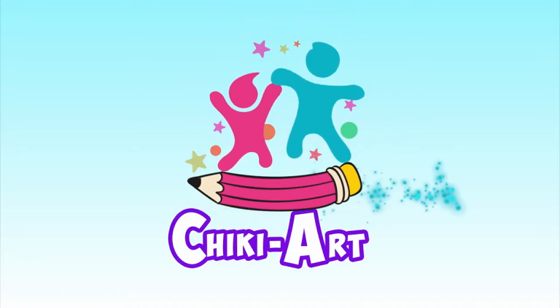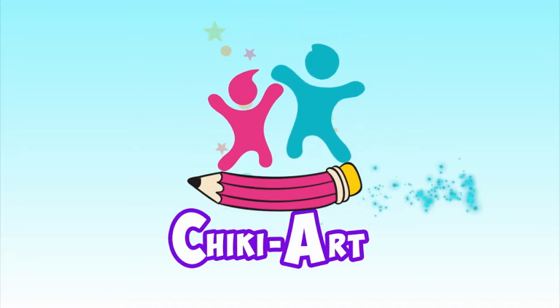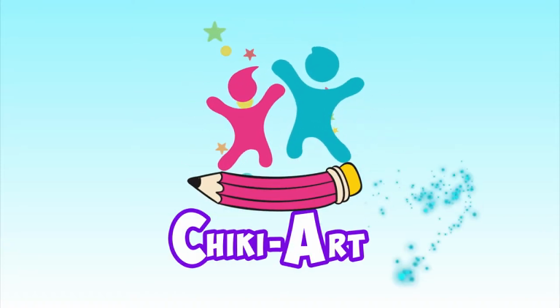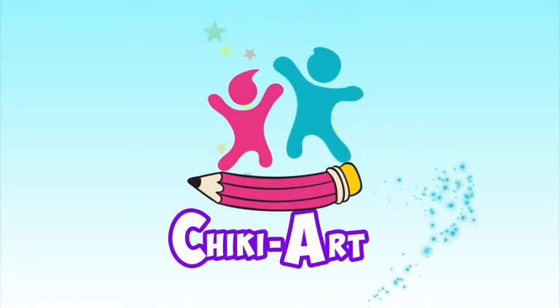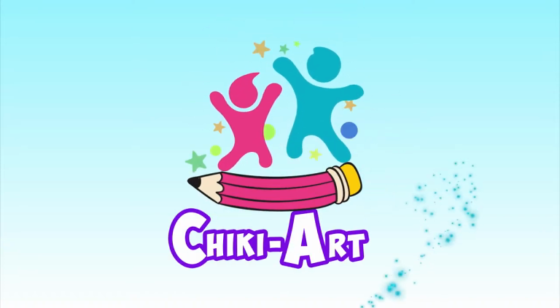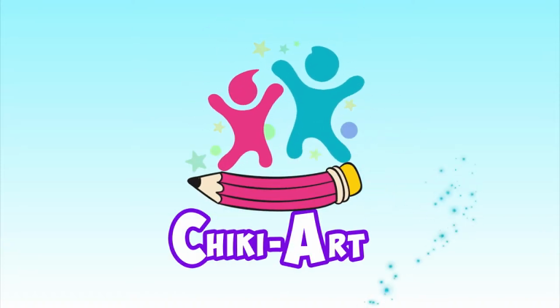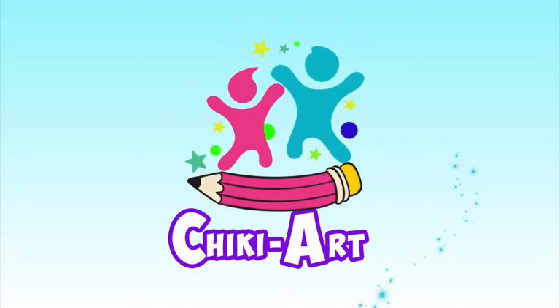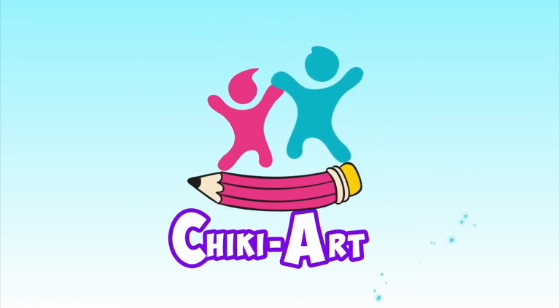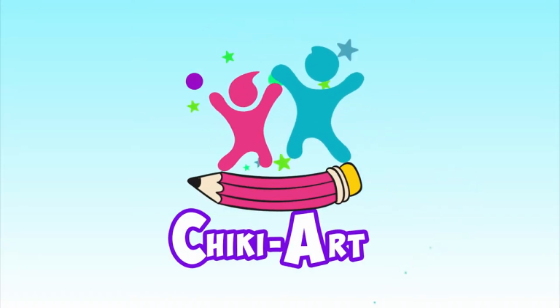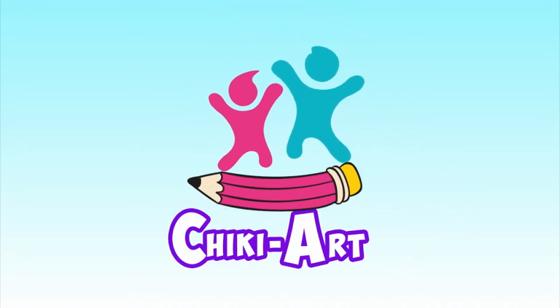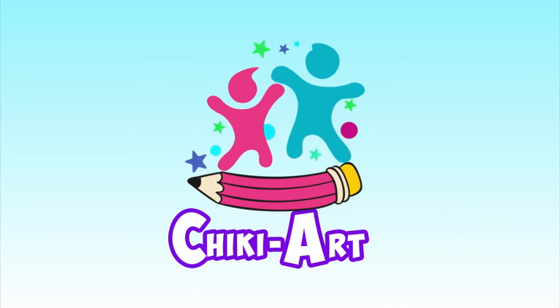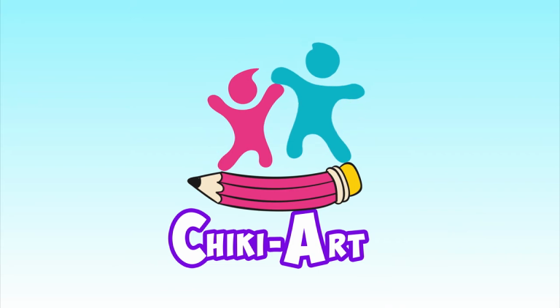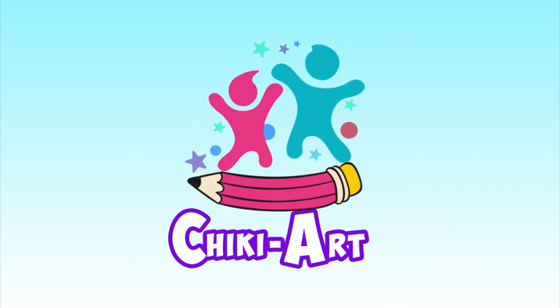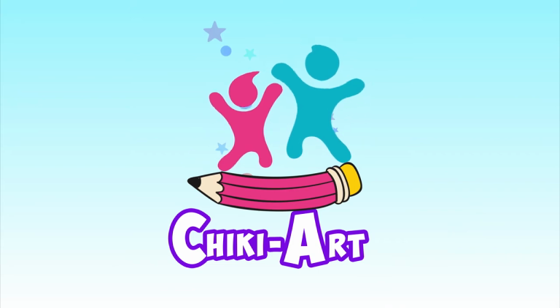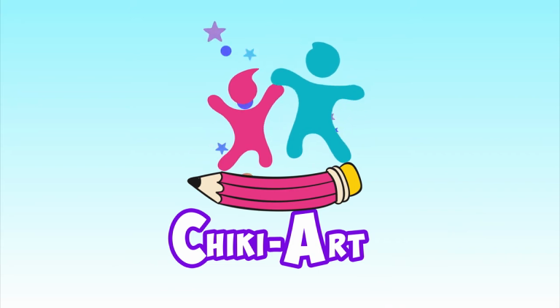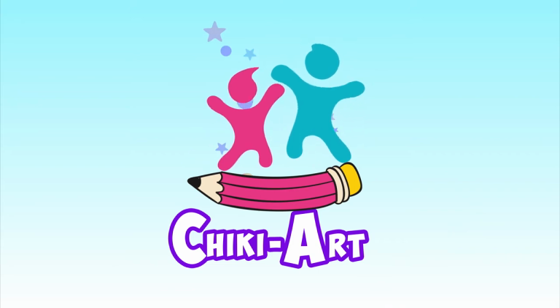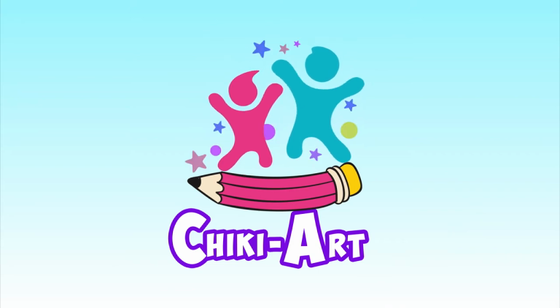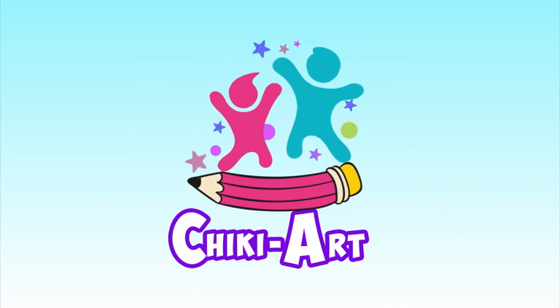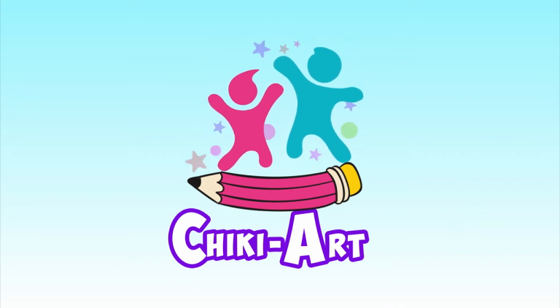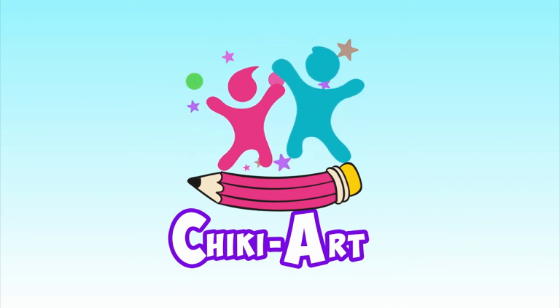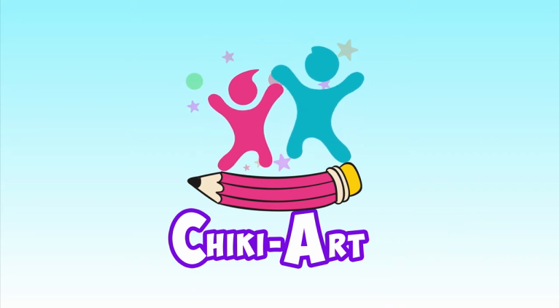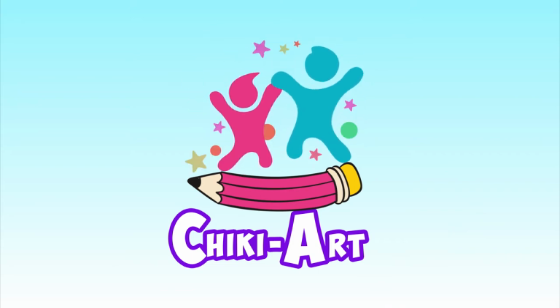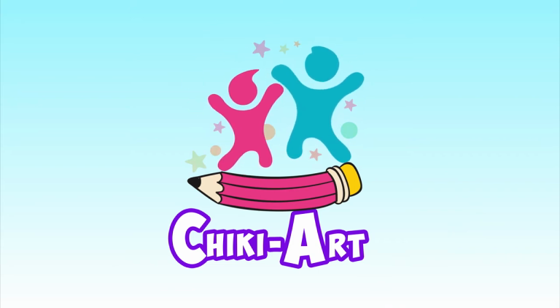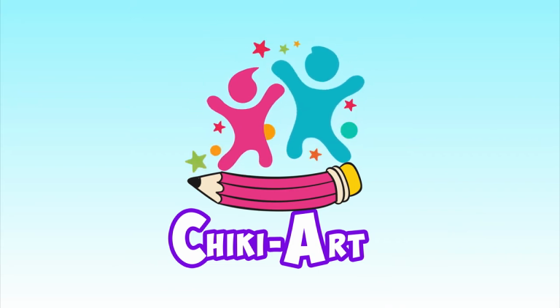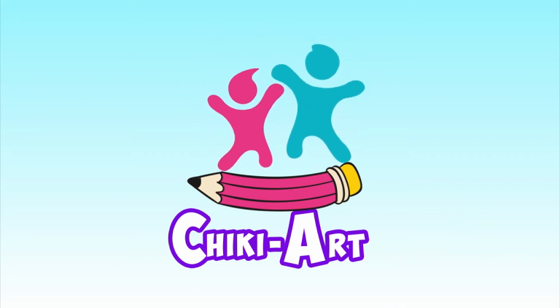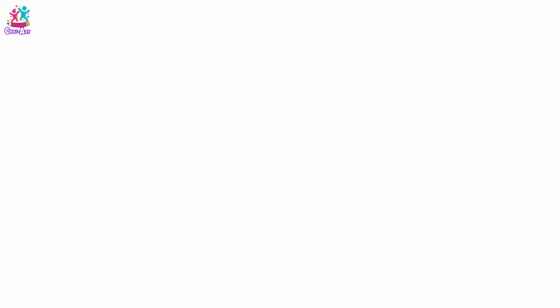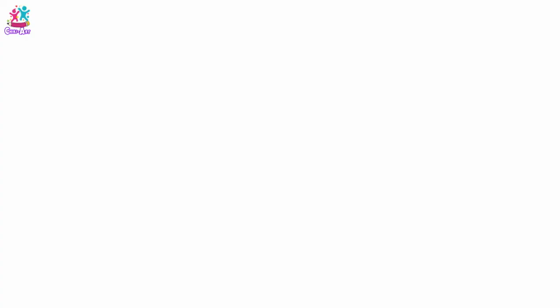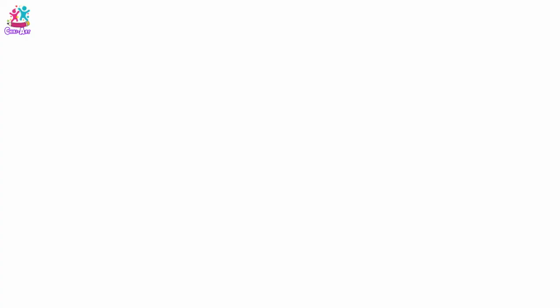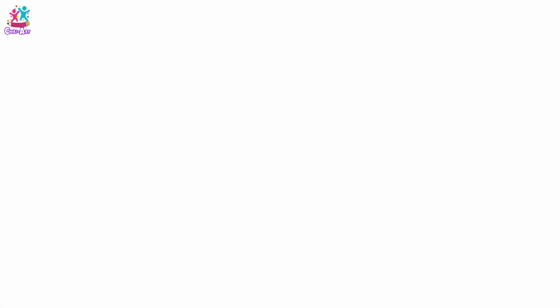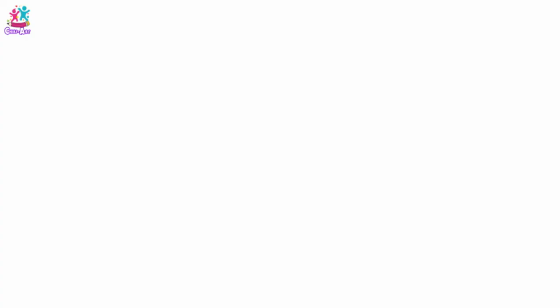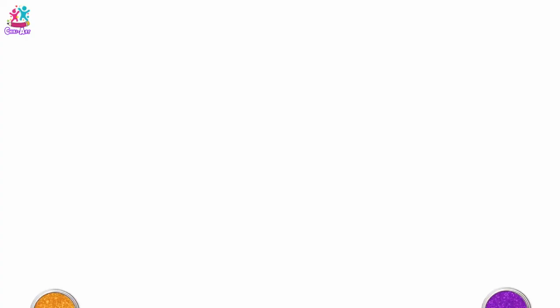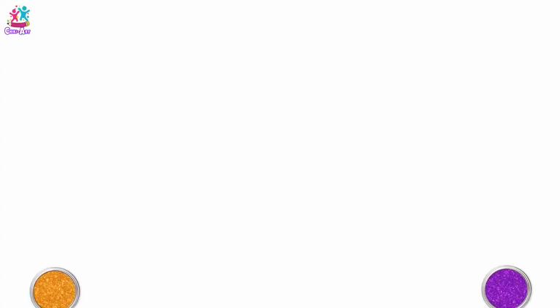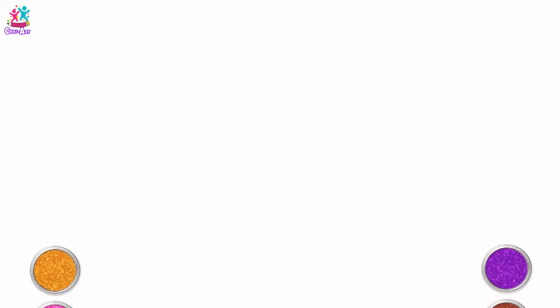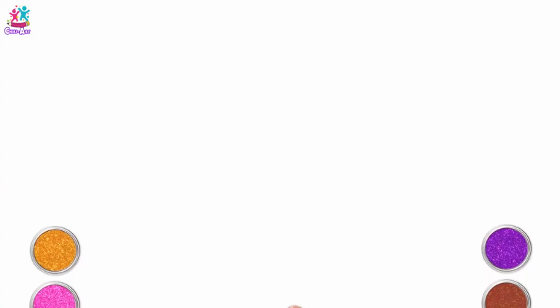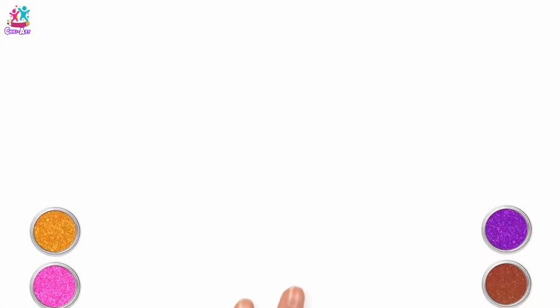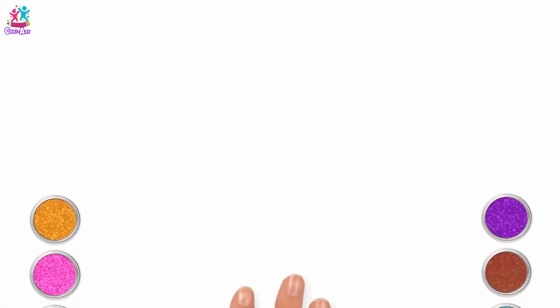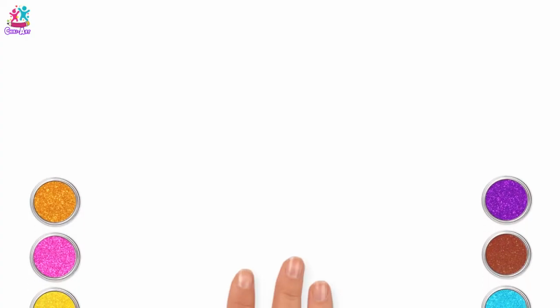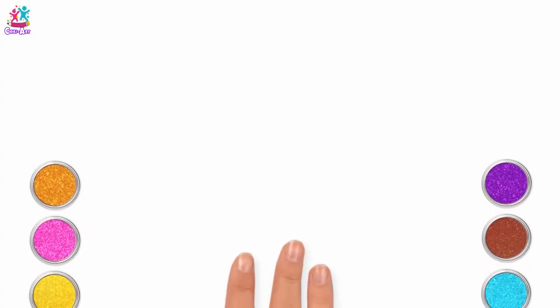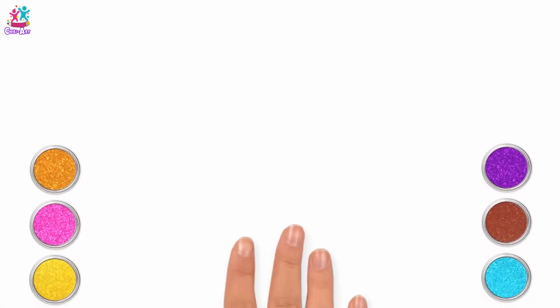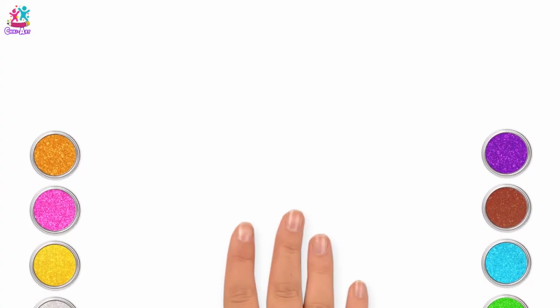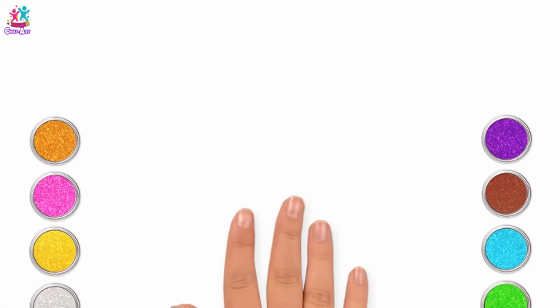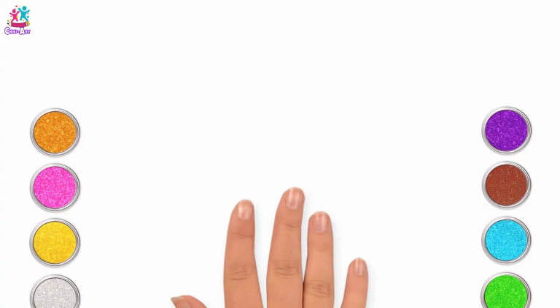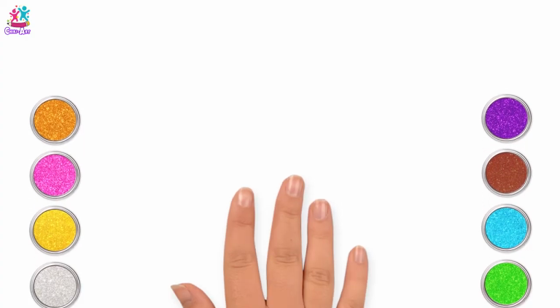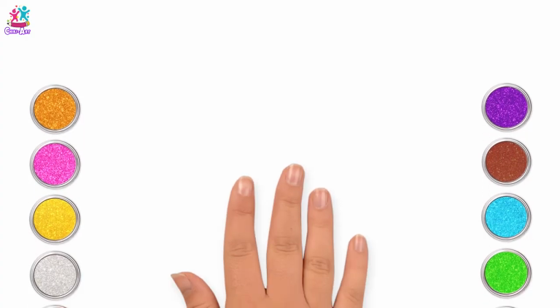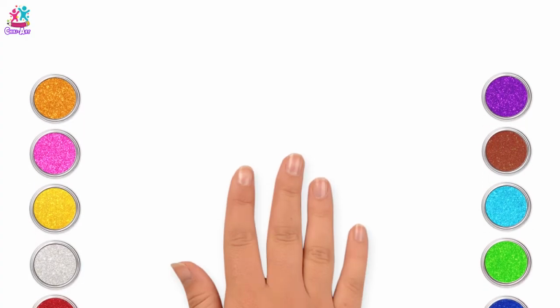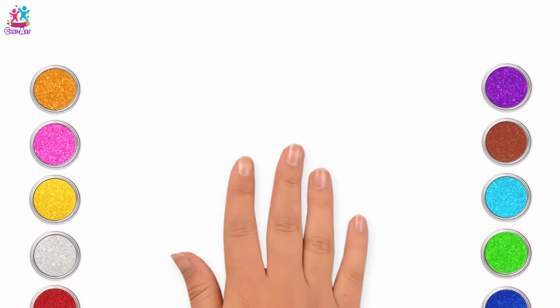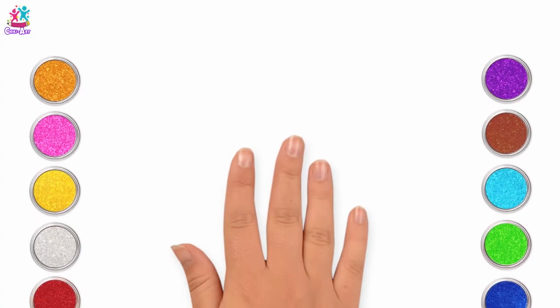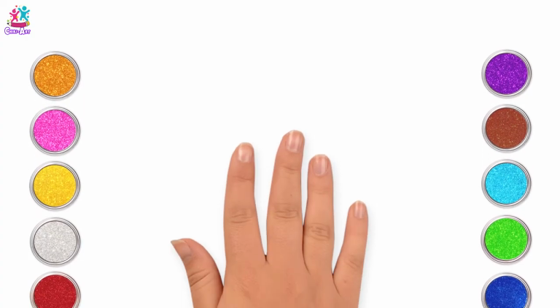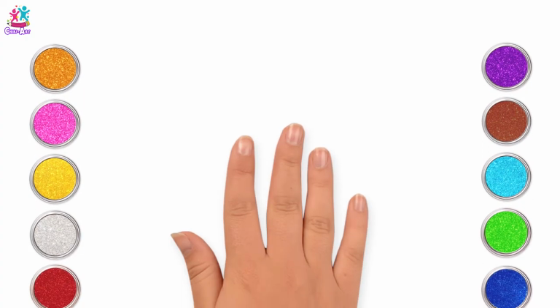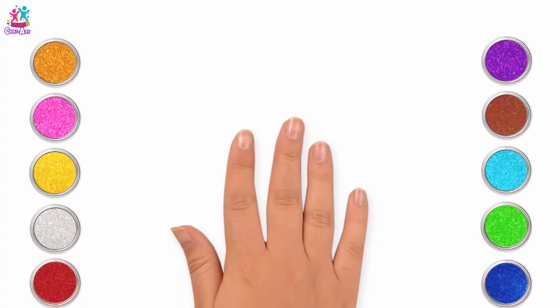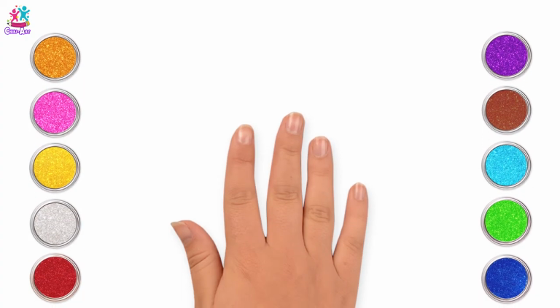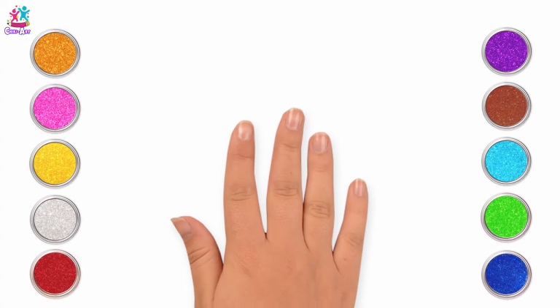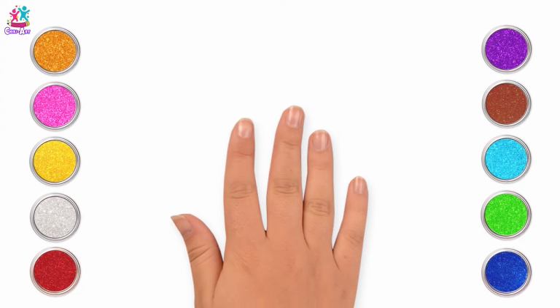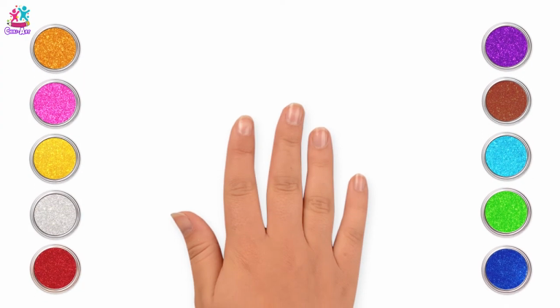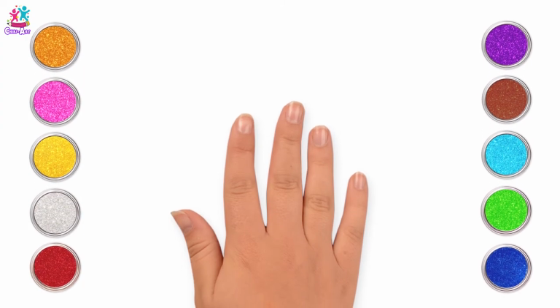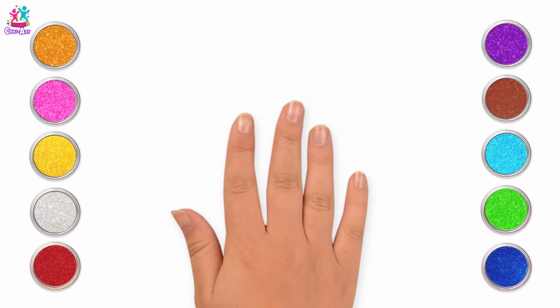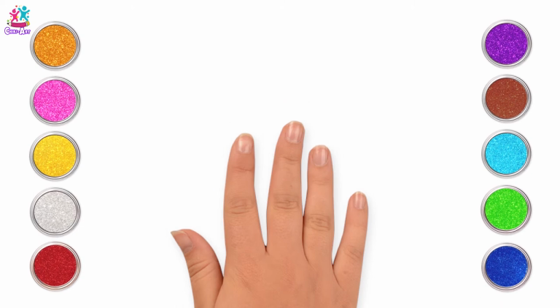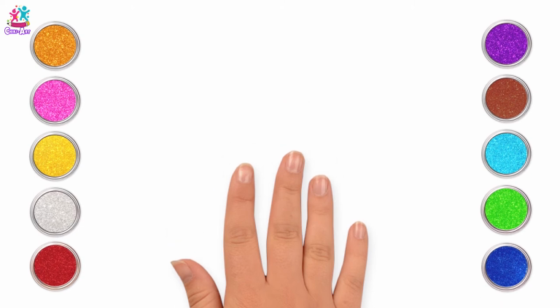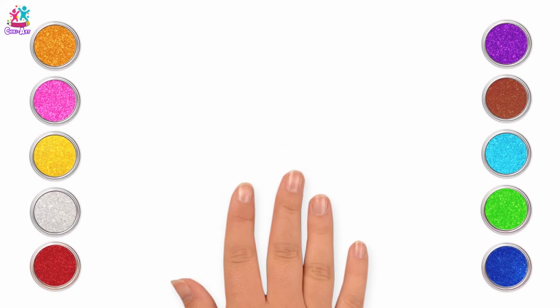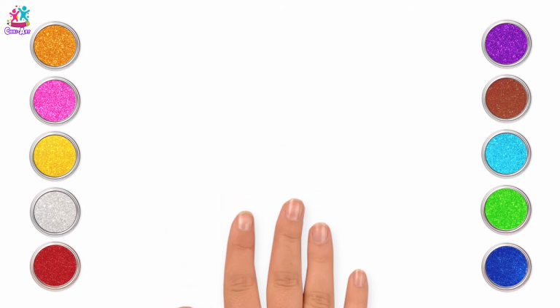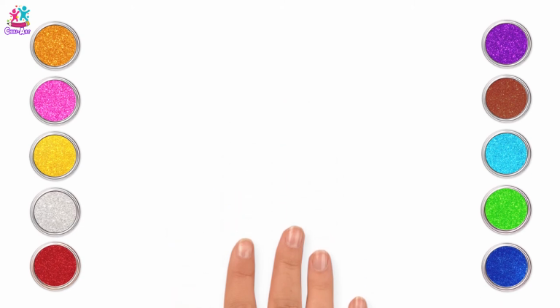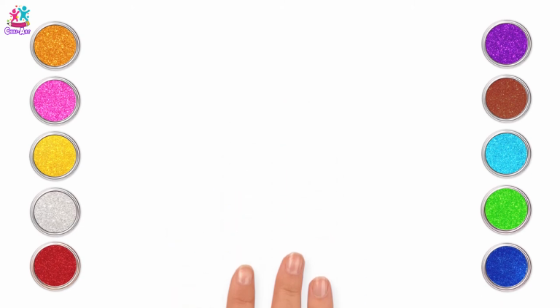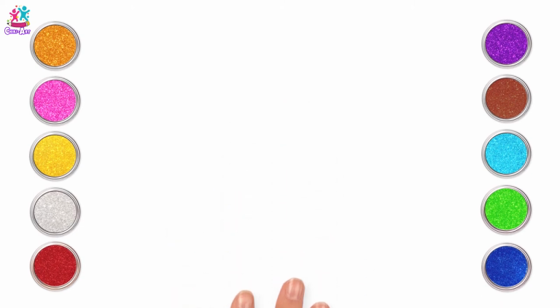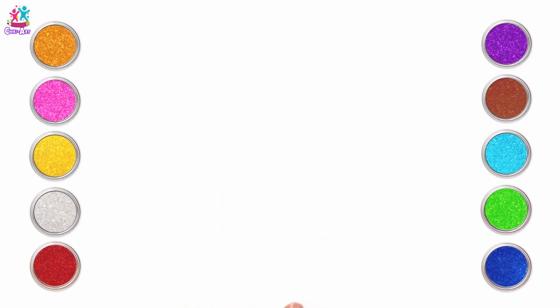Cheeky Art! Hey kids! Ready to draw a spinning top?